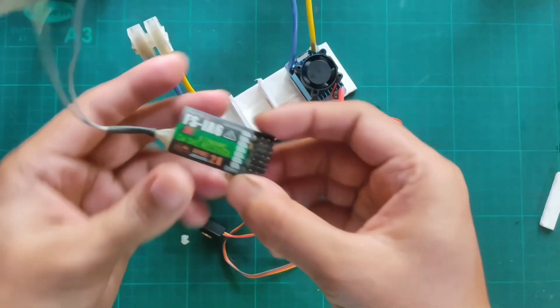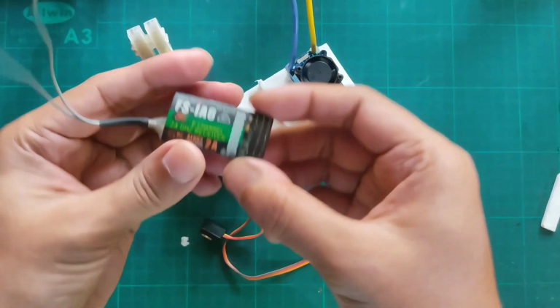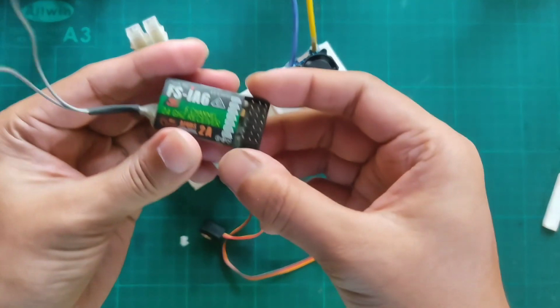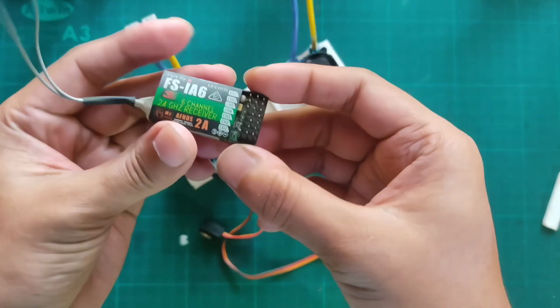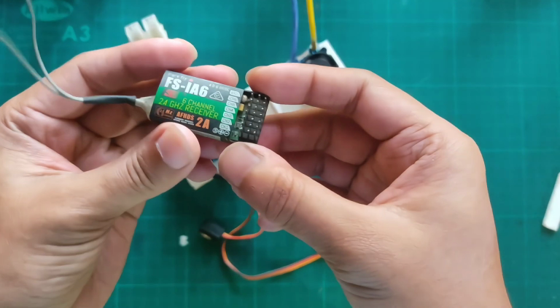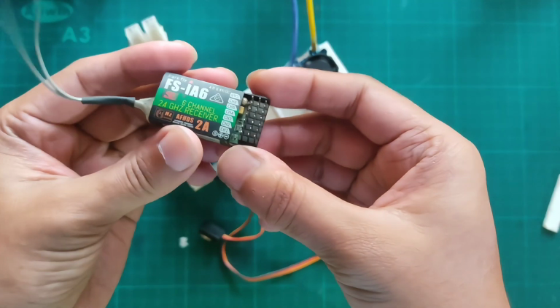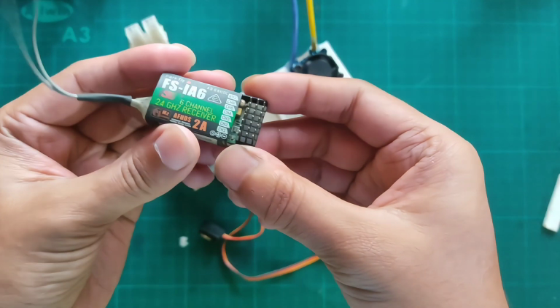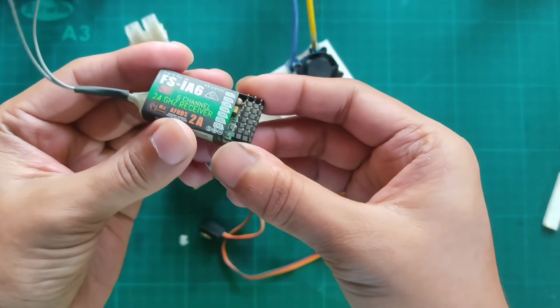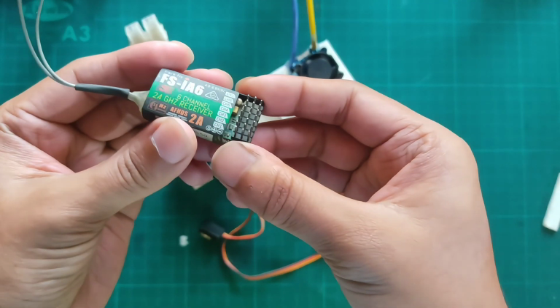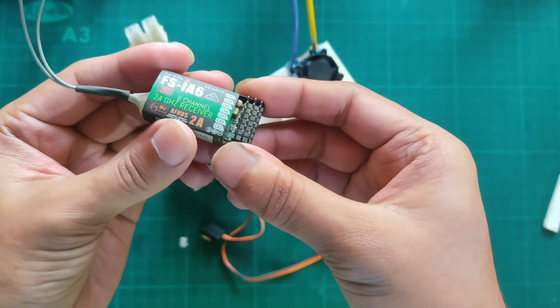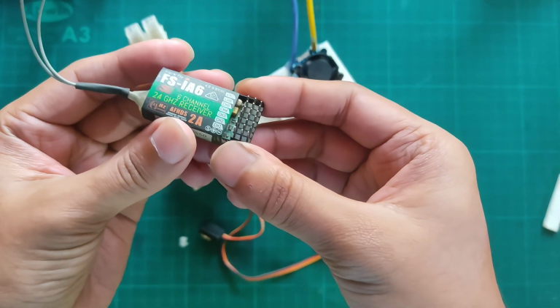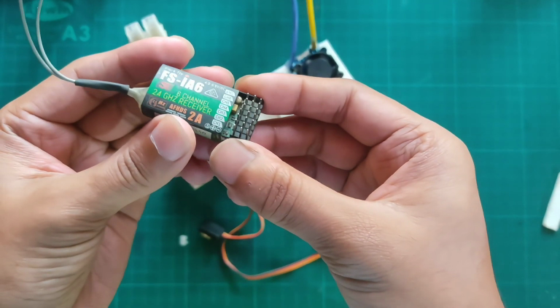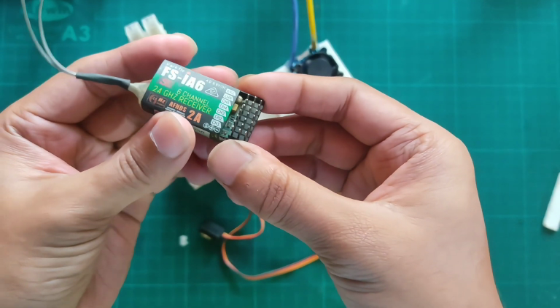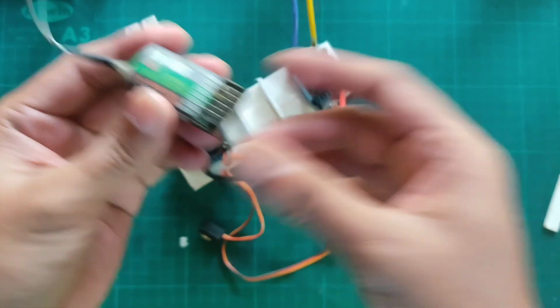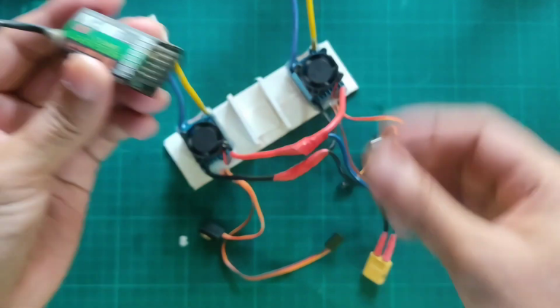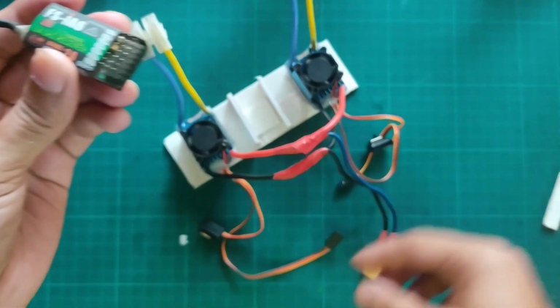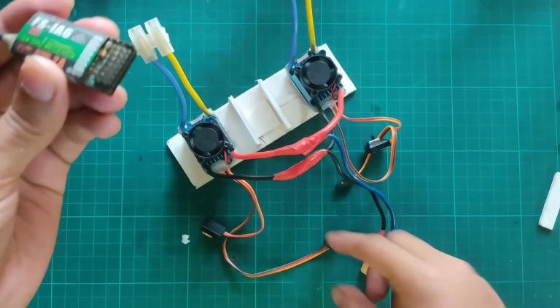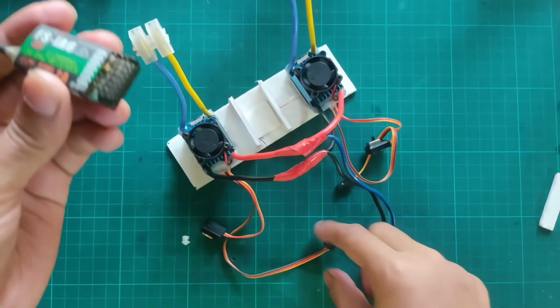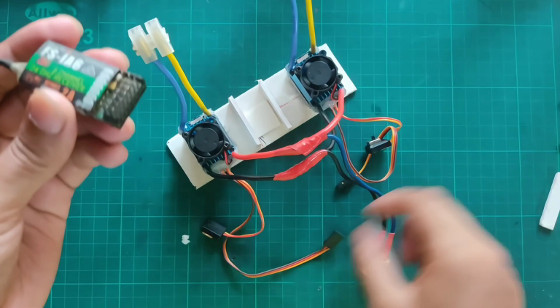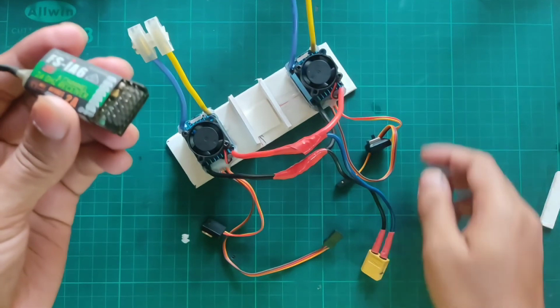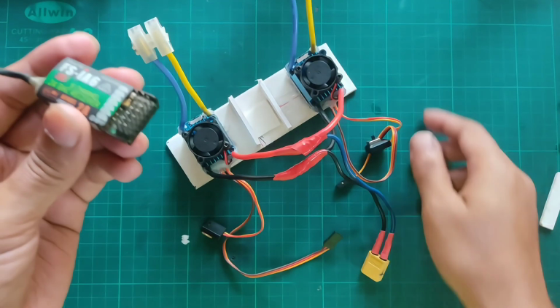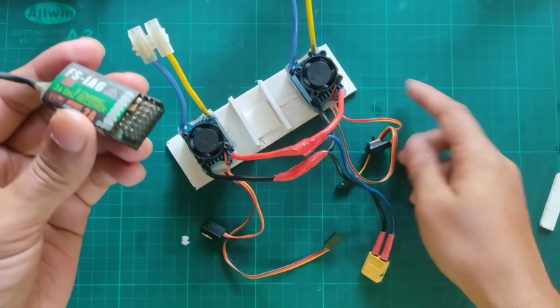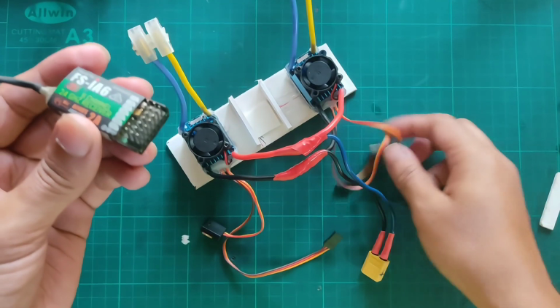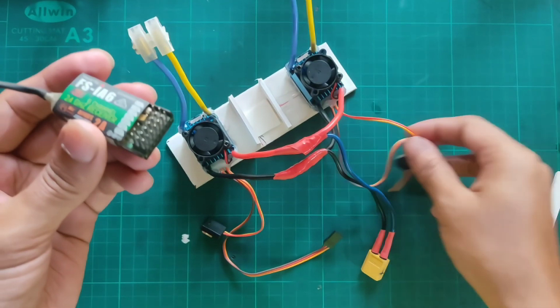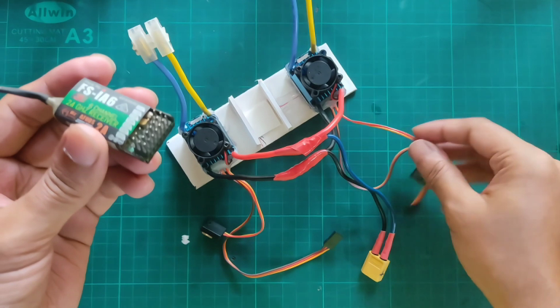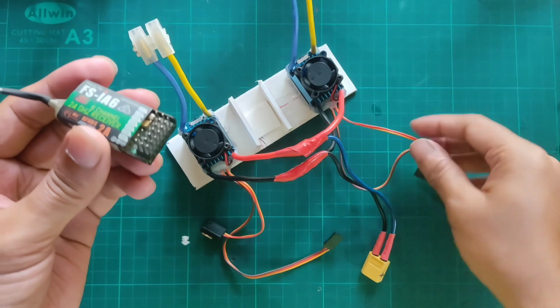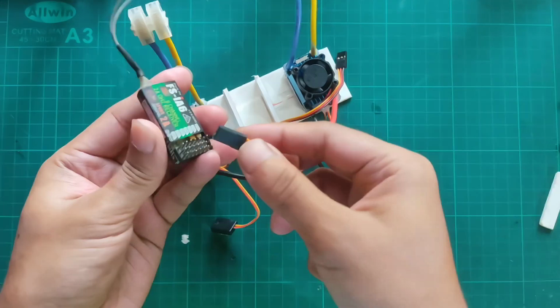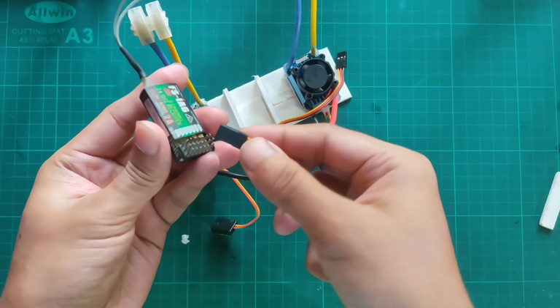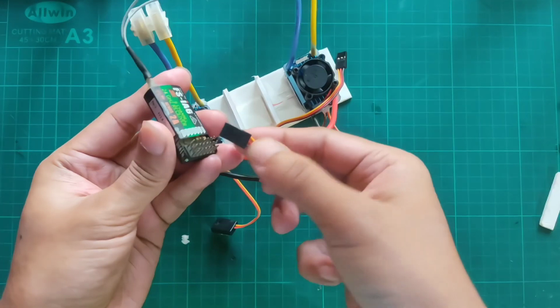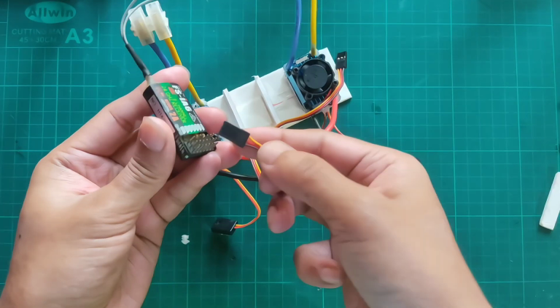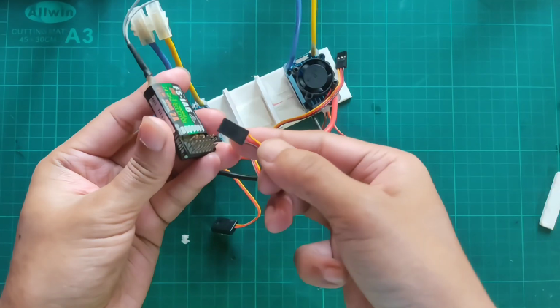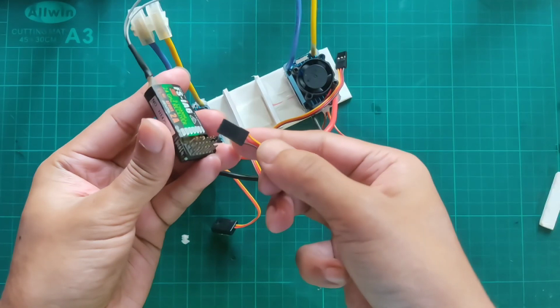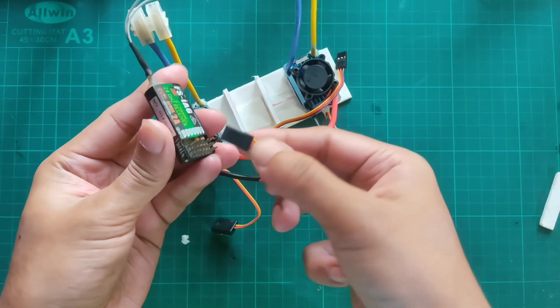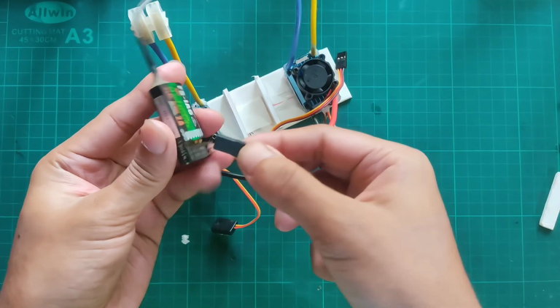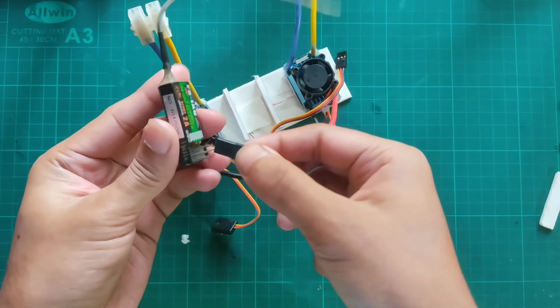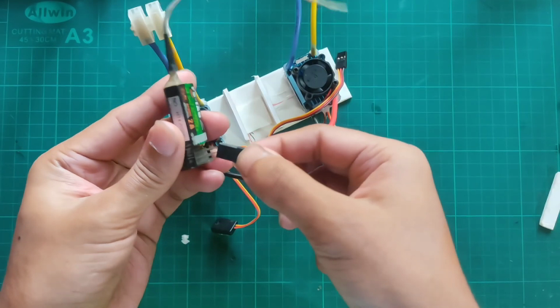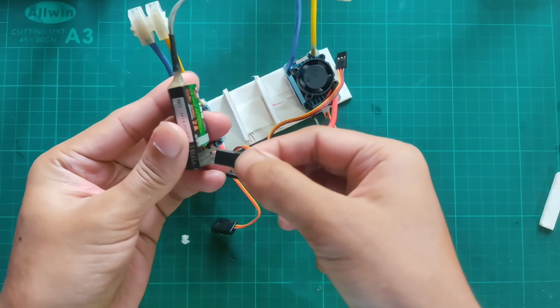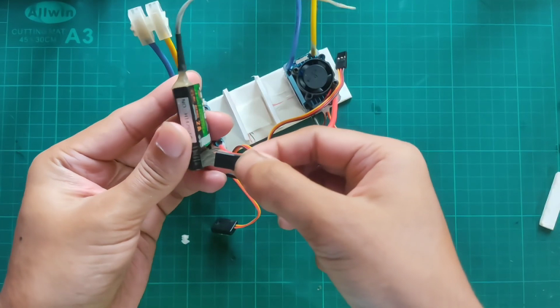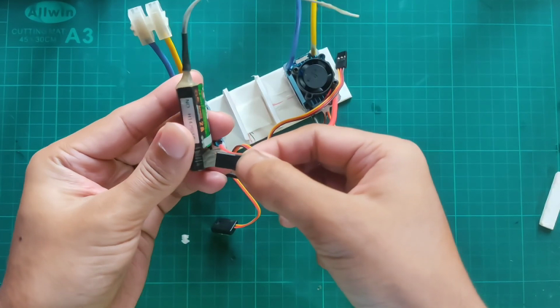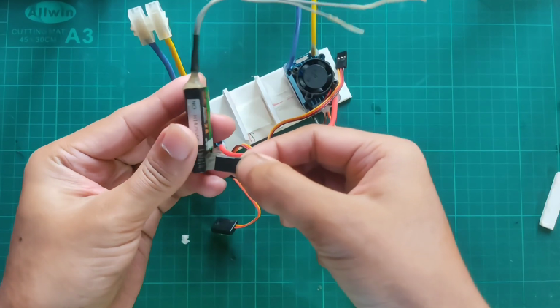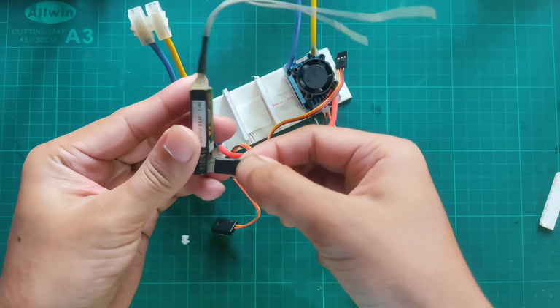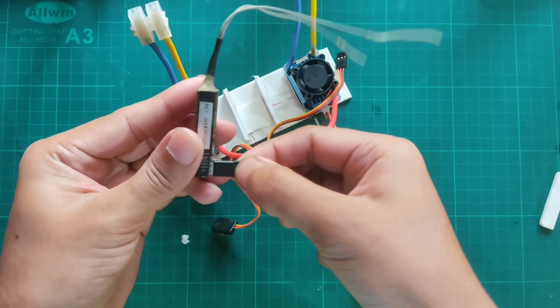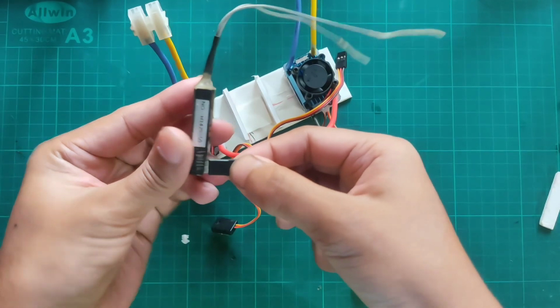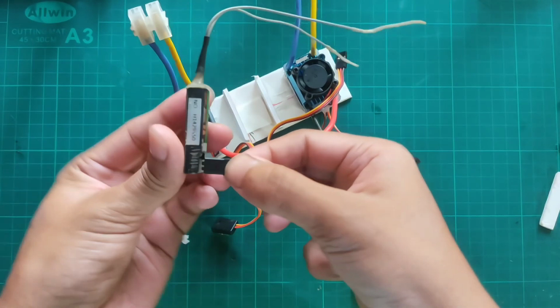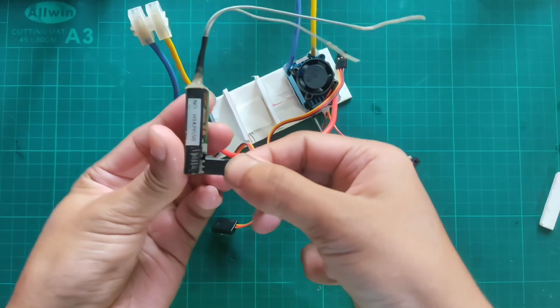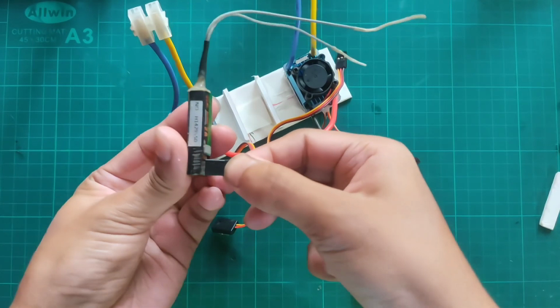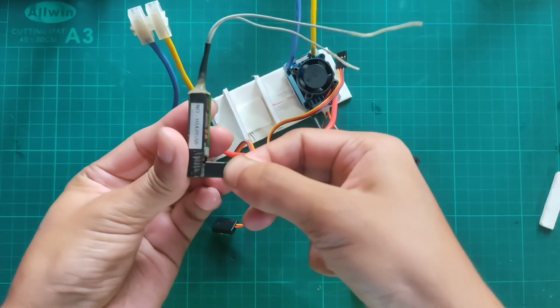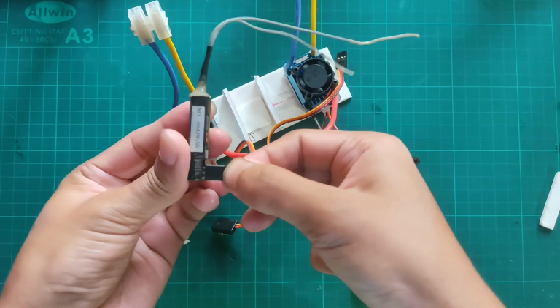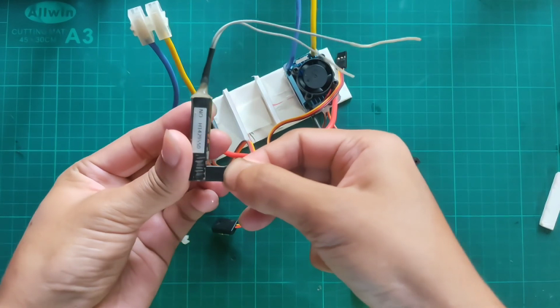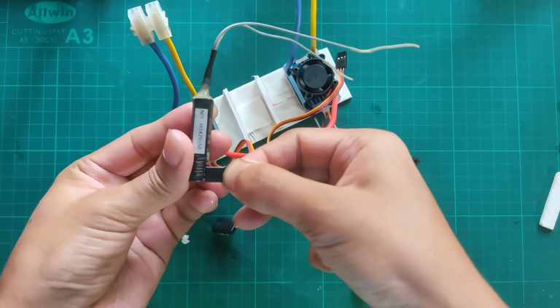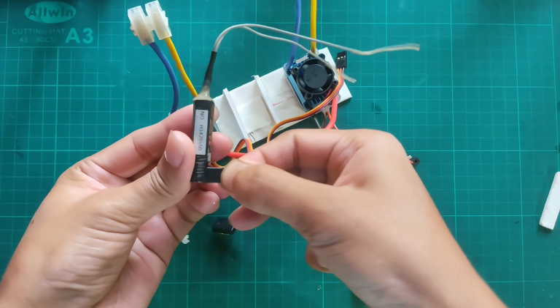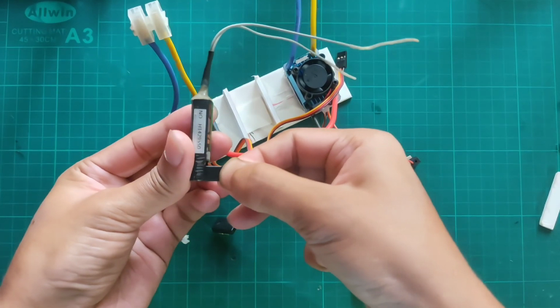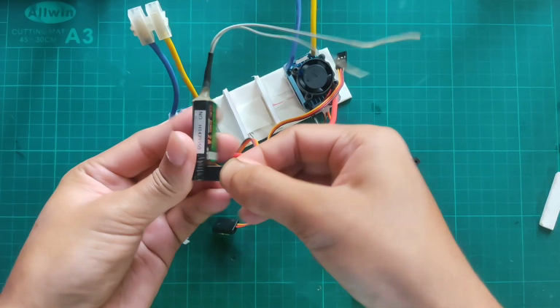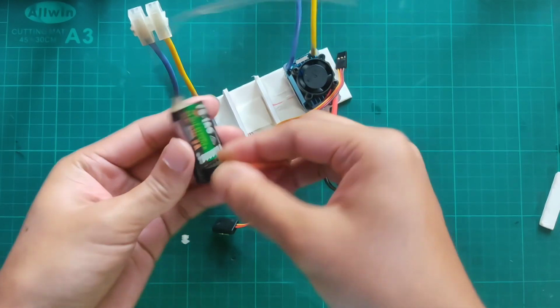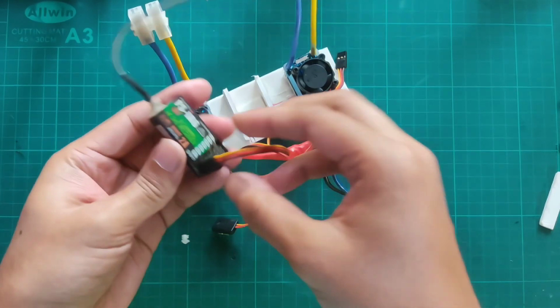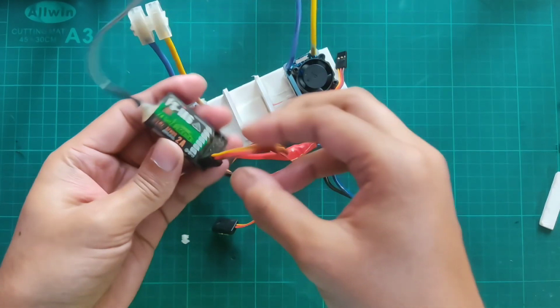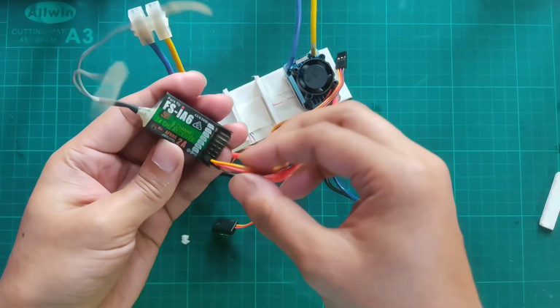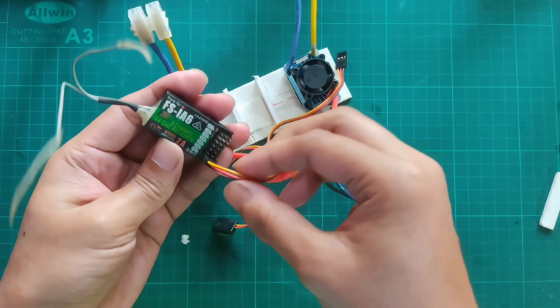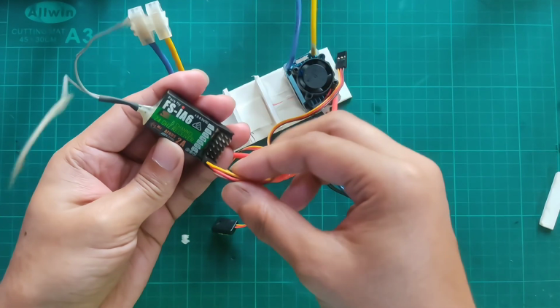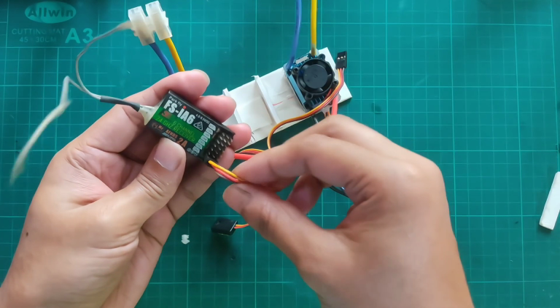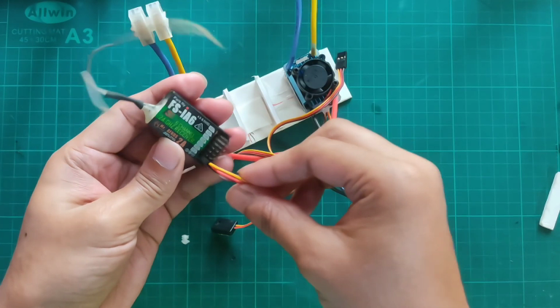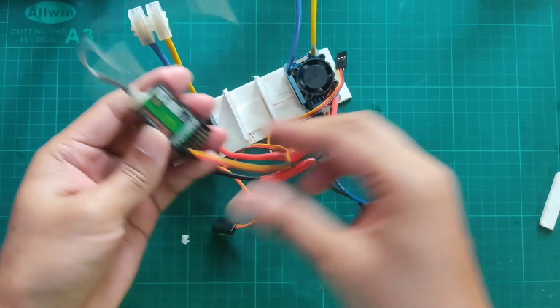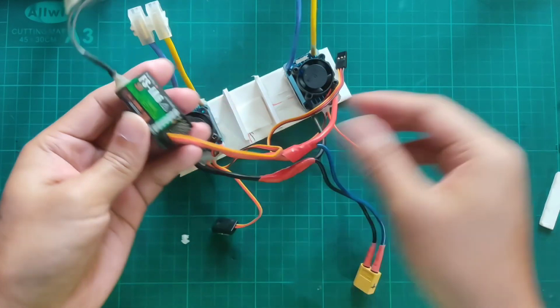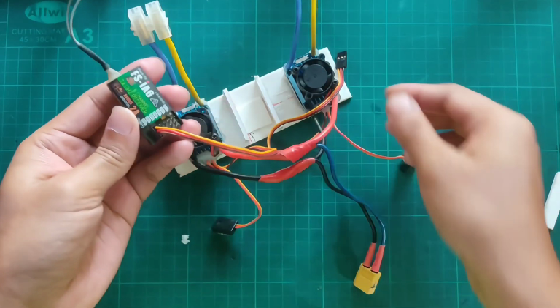Now take the receiver and connect the right side ESC signal pins with channel 2, and the left side with channel 1 of the receiver.